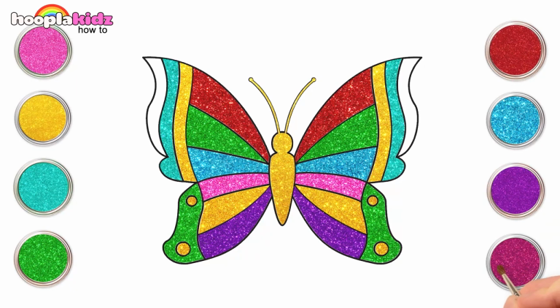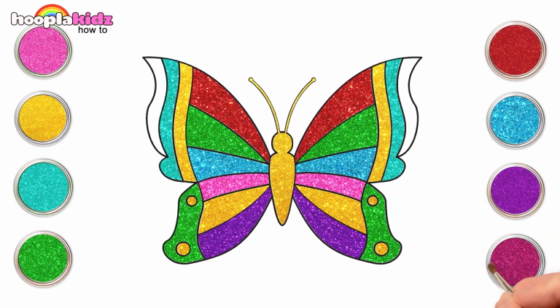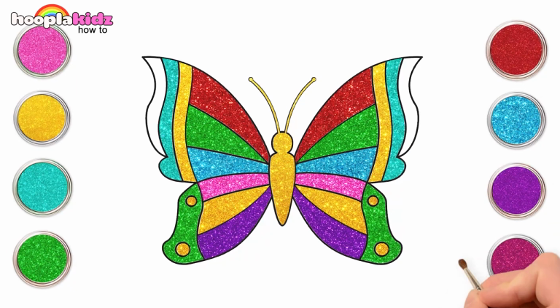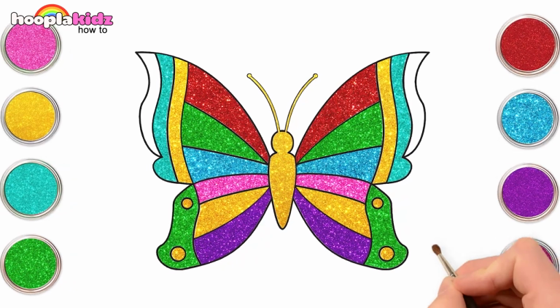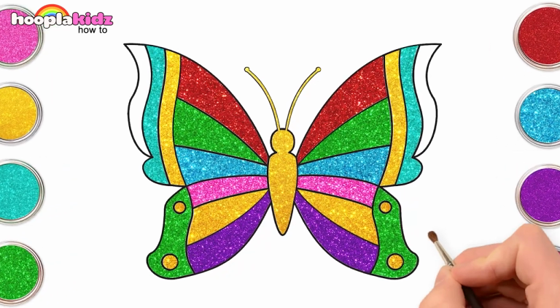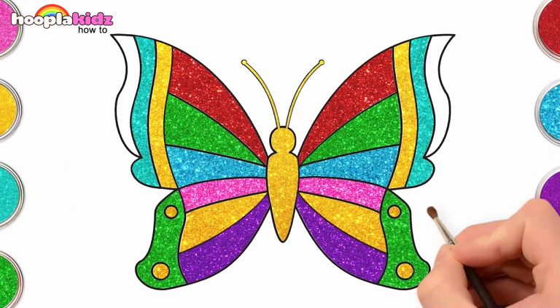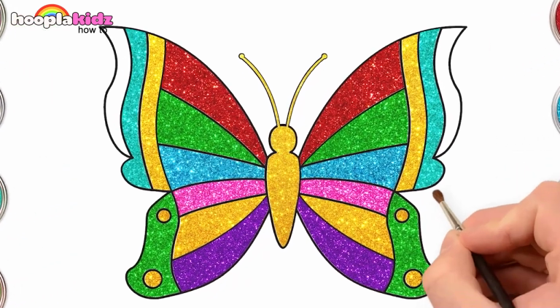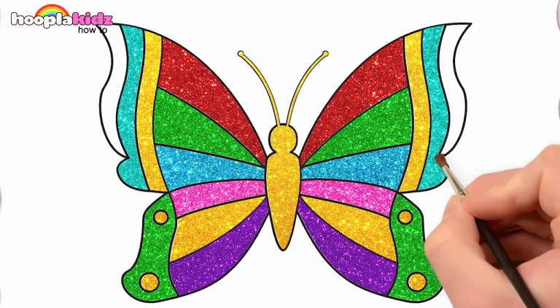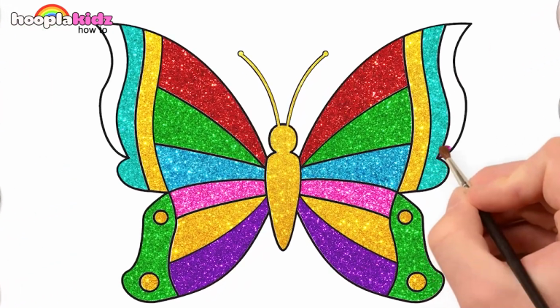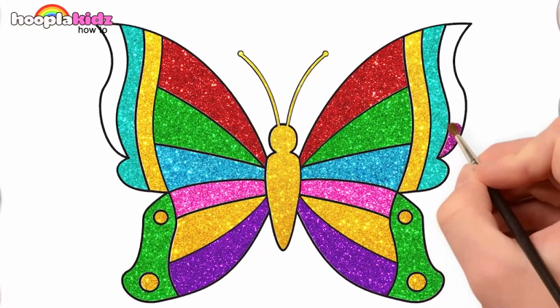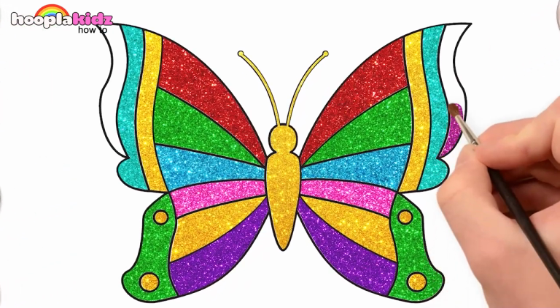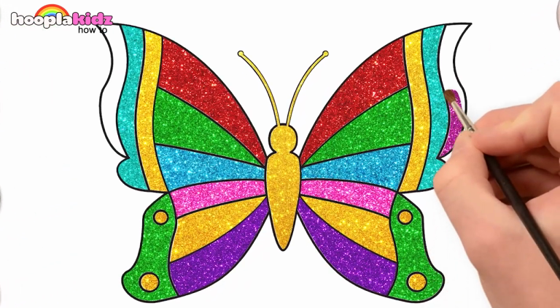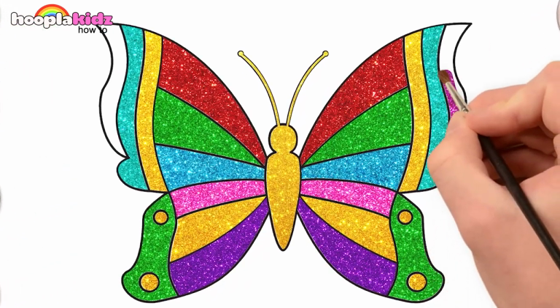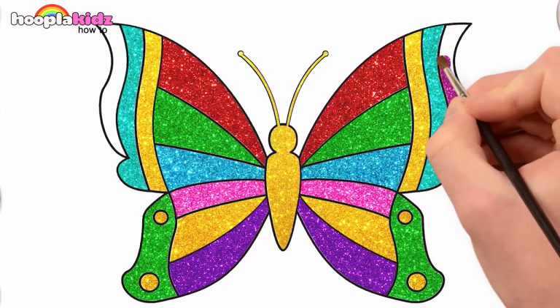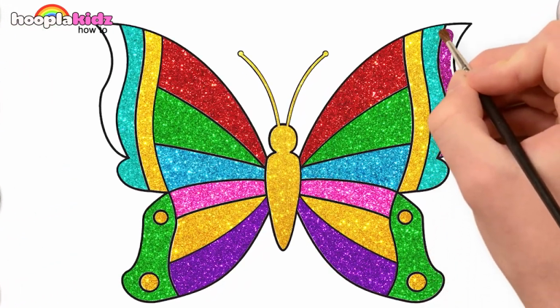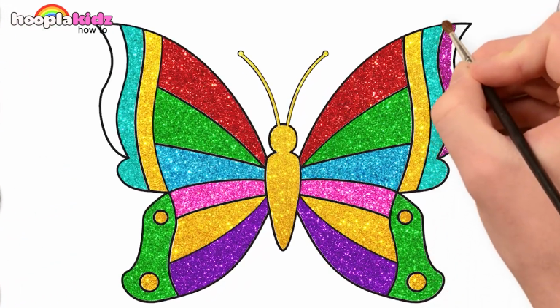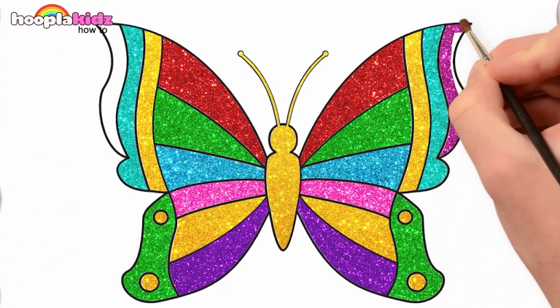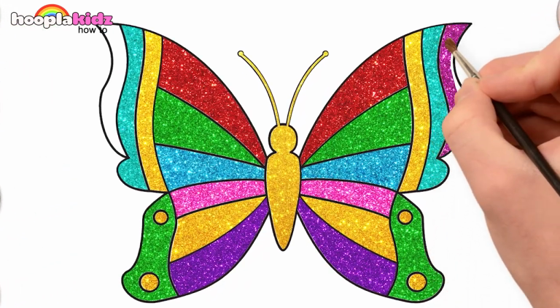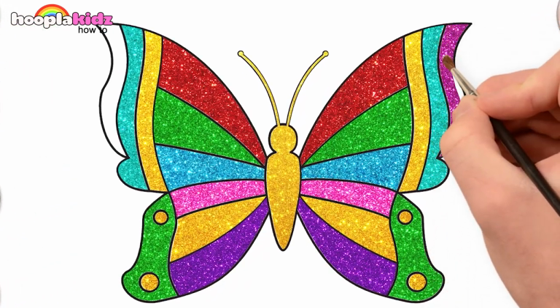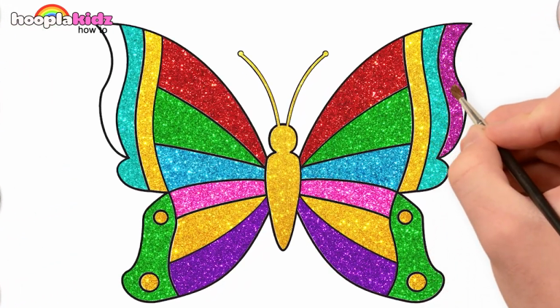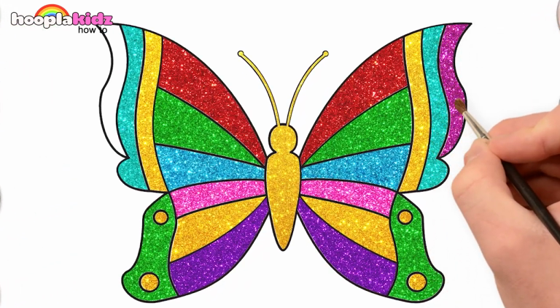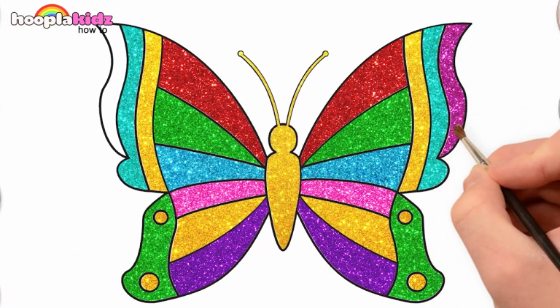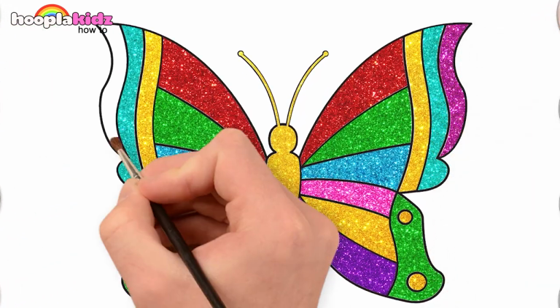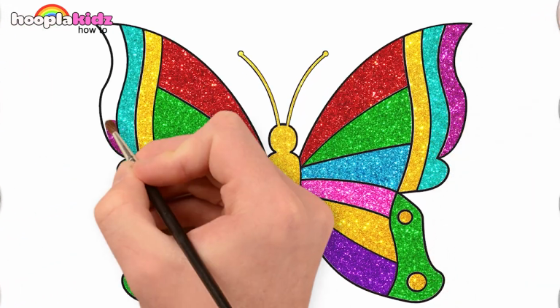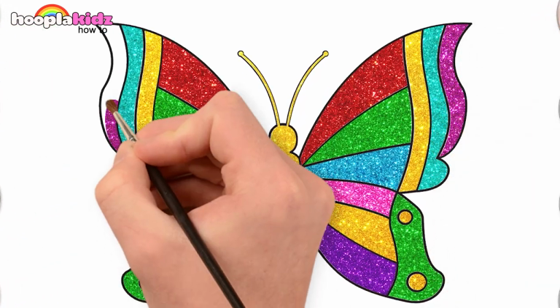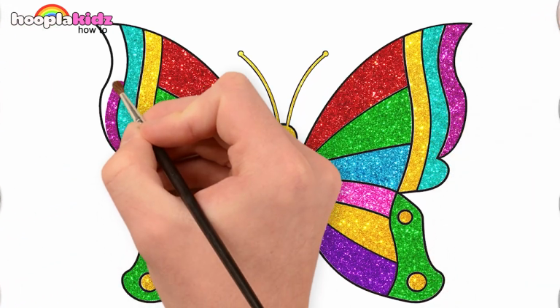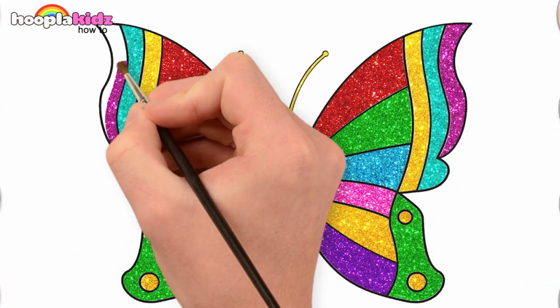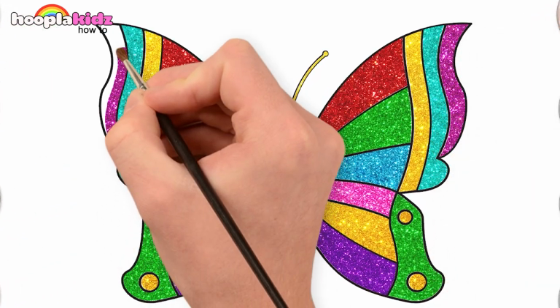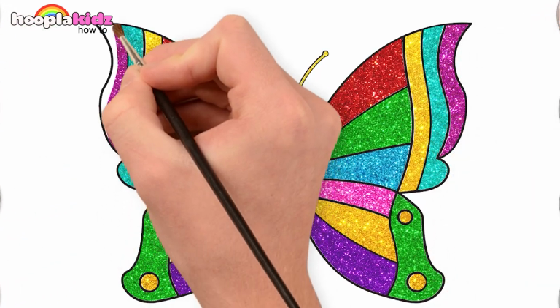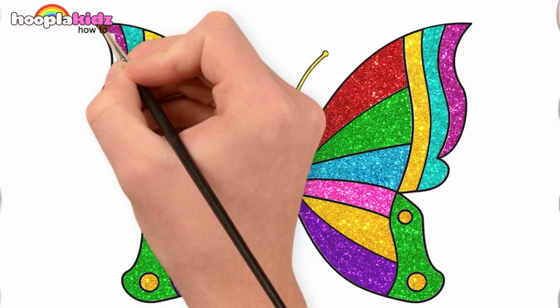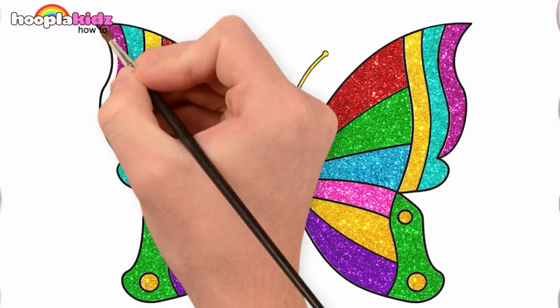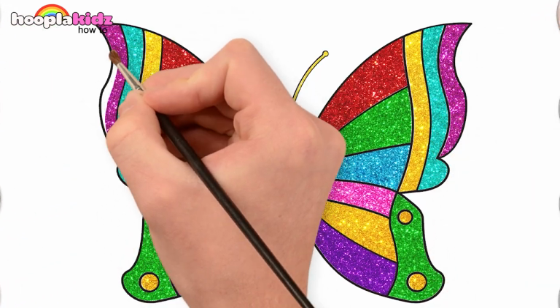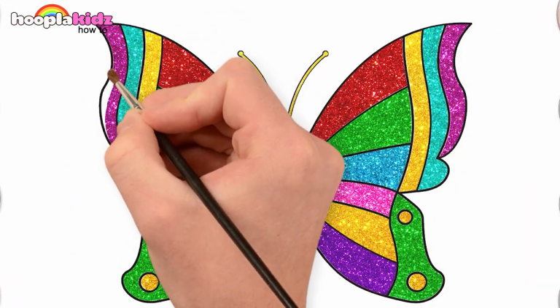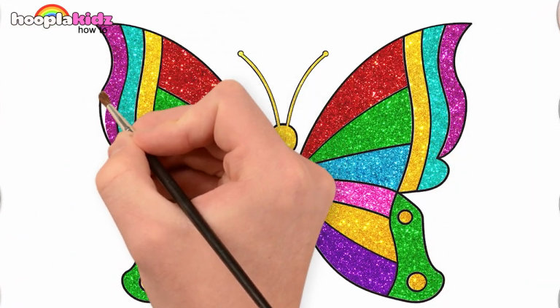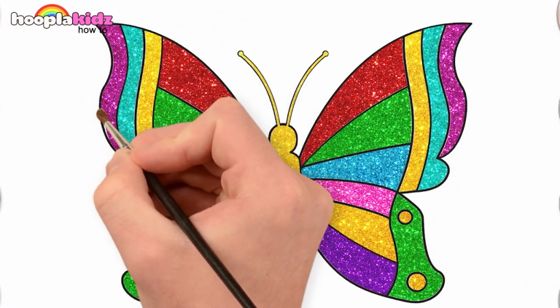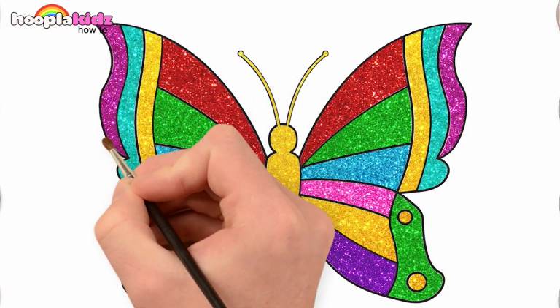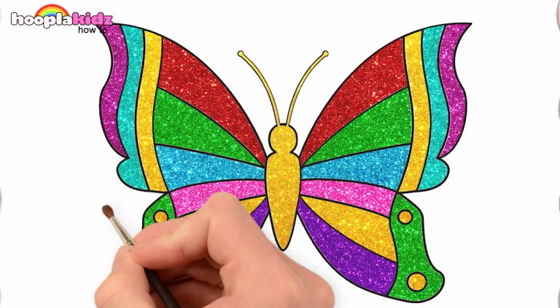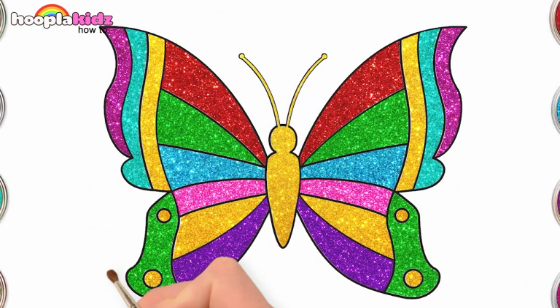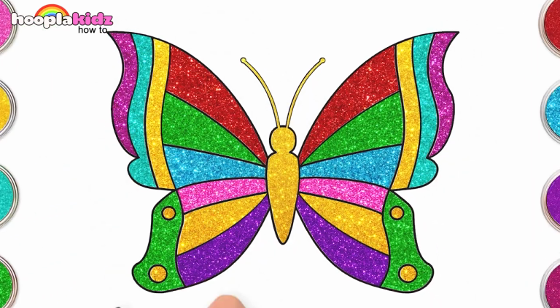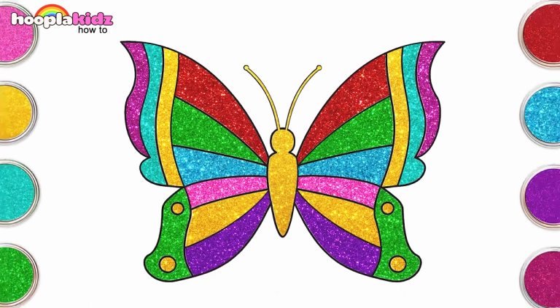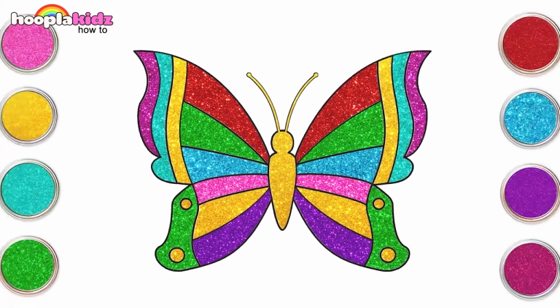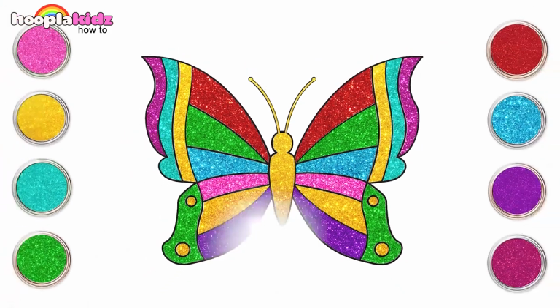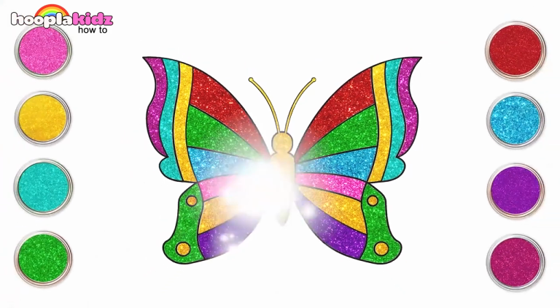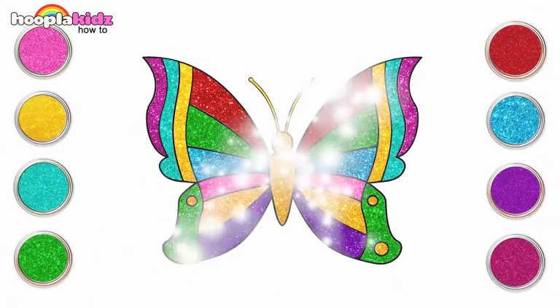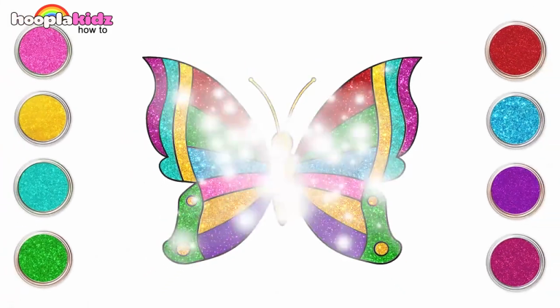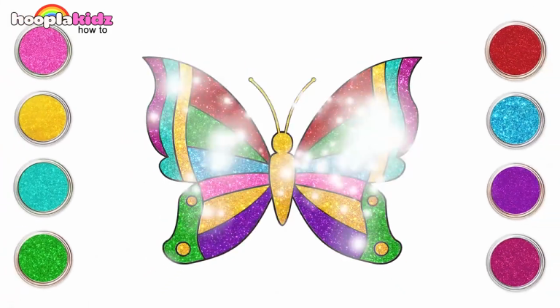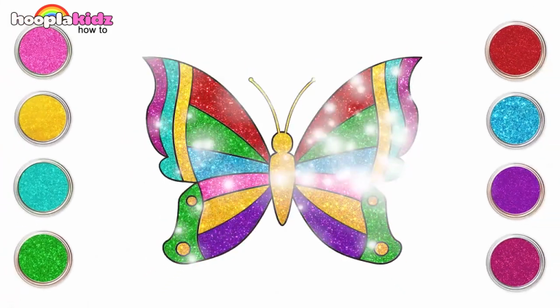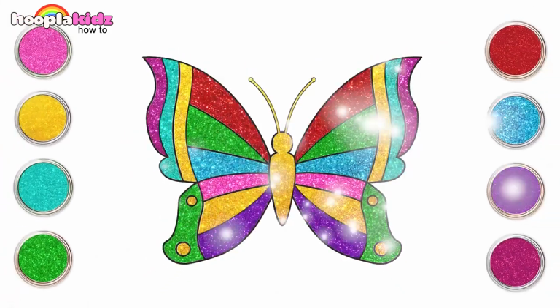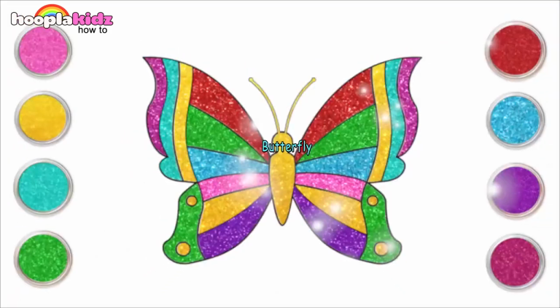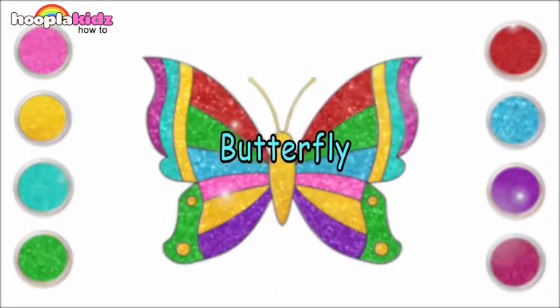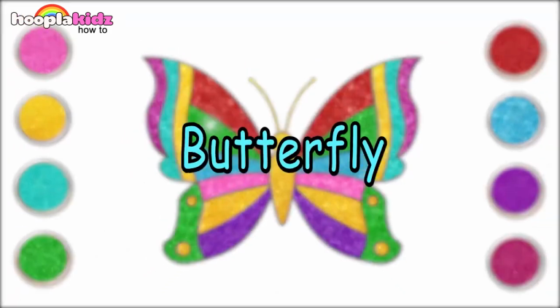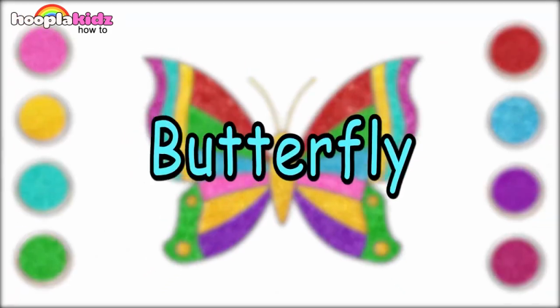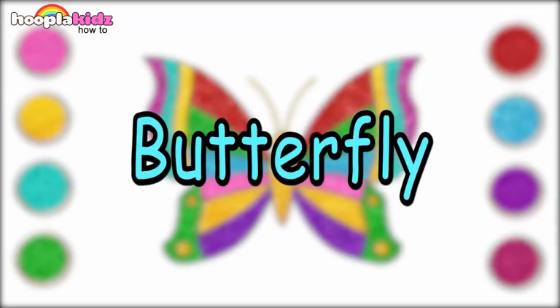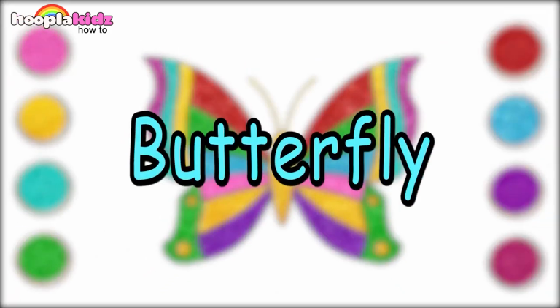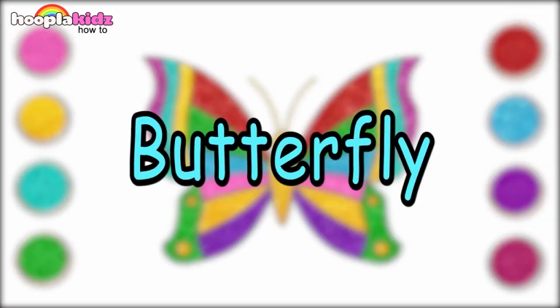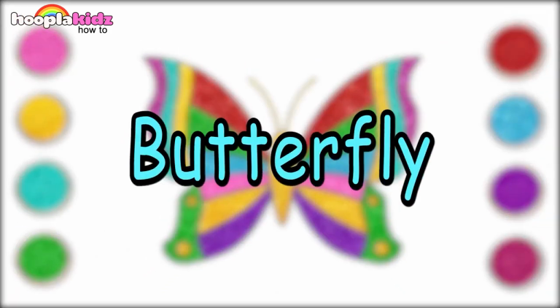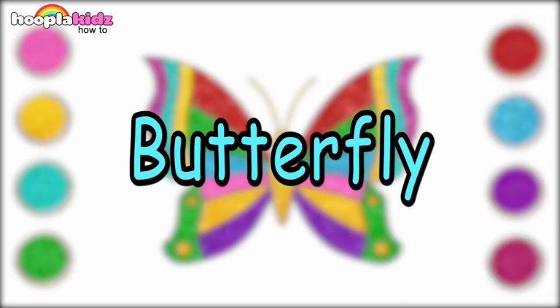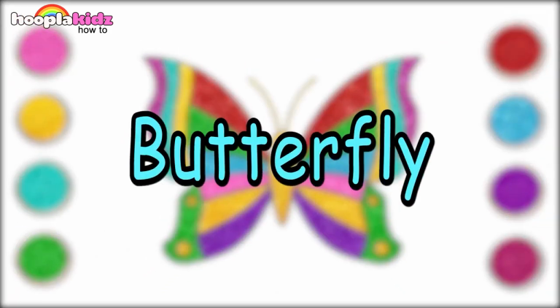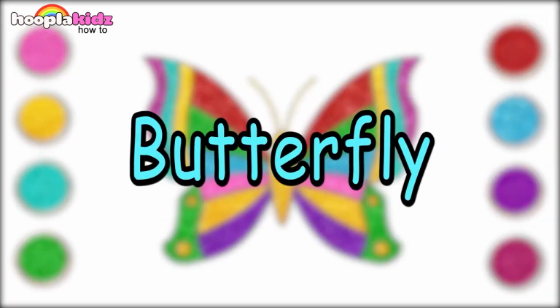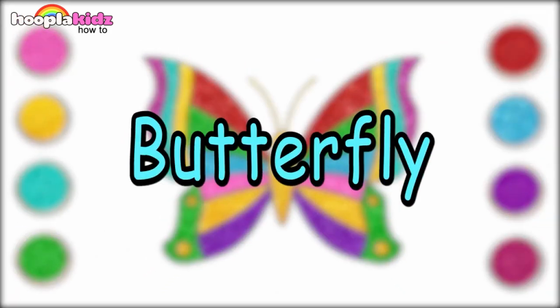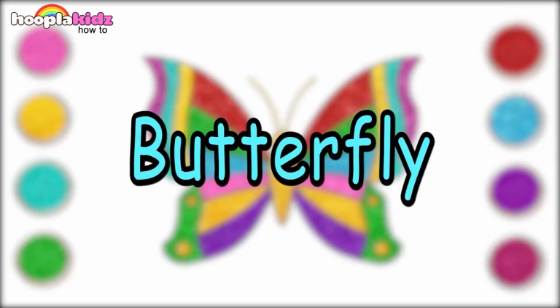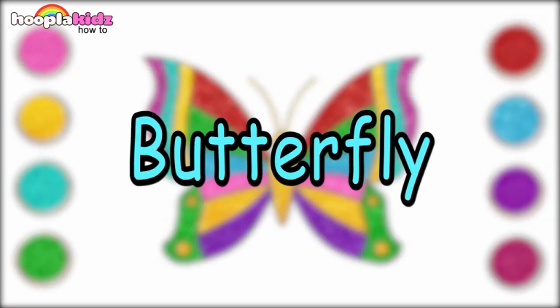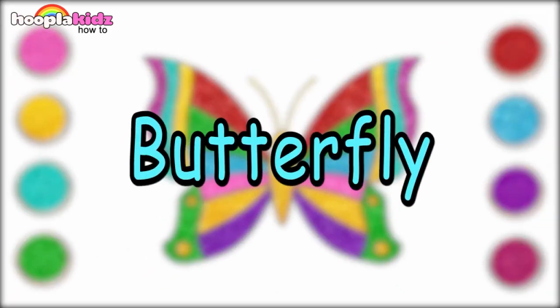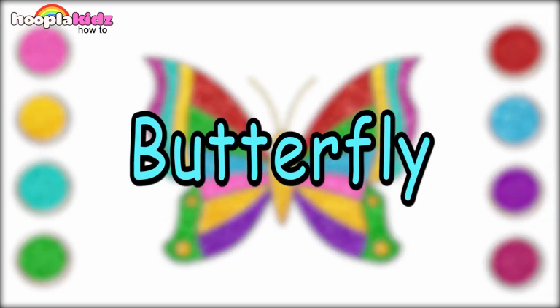Some teal now. Let's finish off with some magenta. So colorful and magical — a lovely beautiful butterfly.